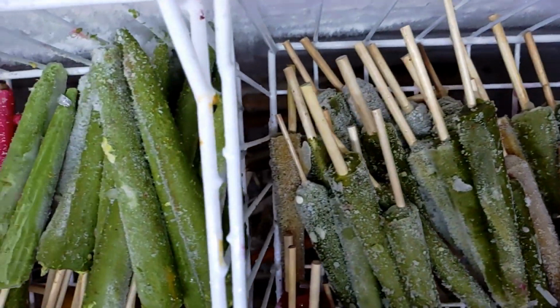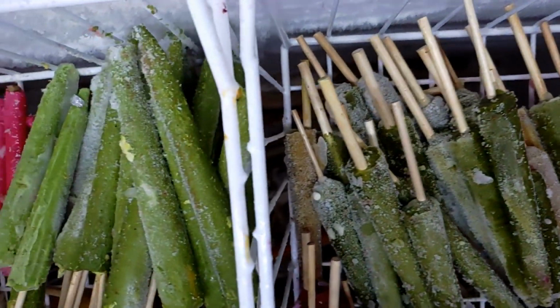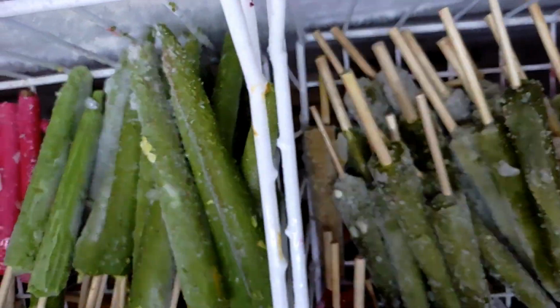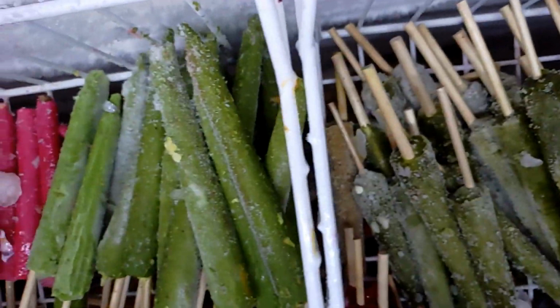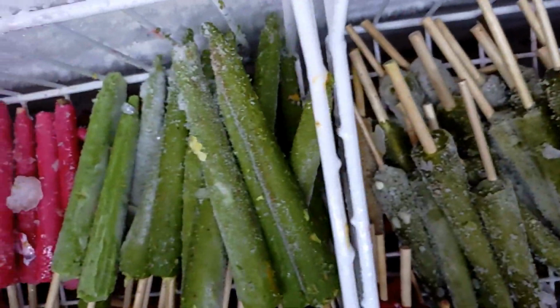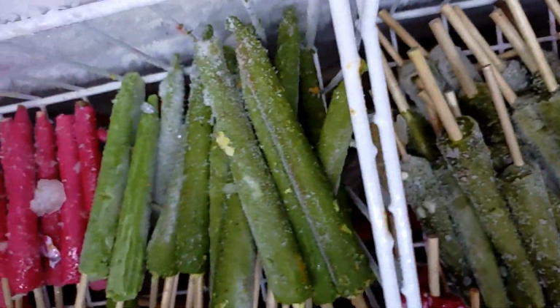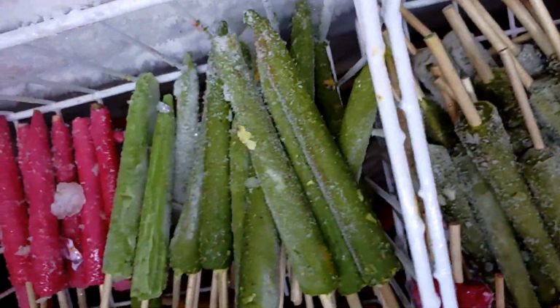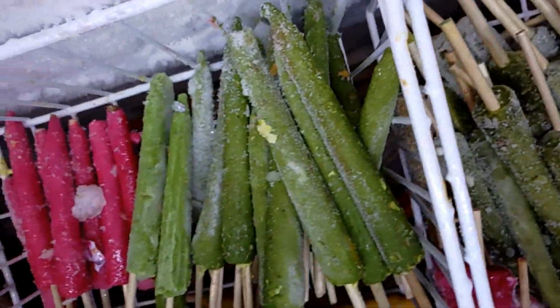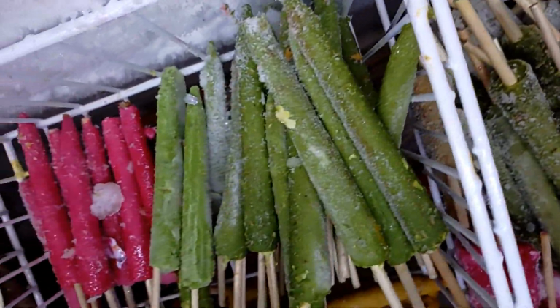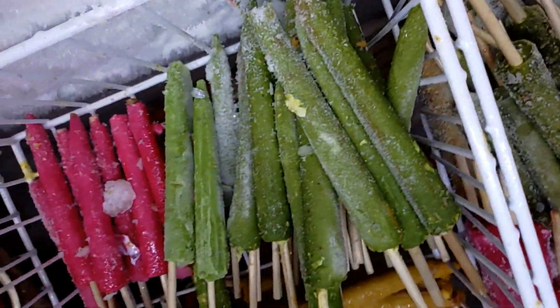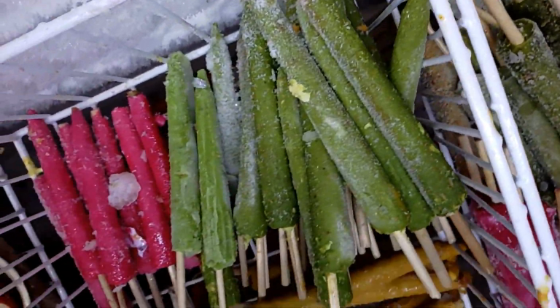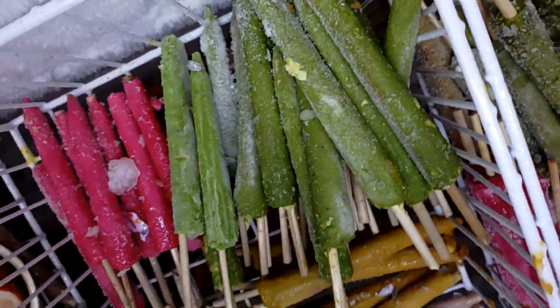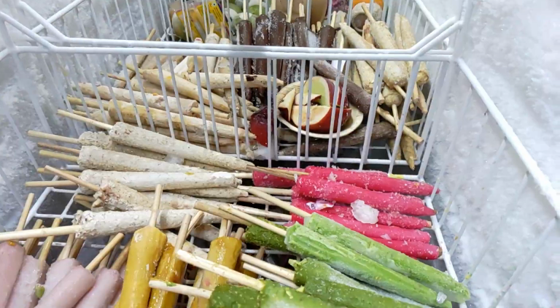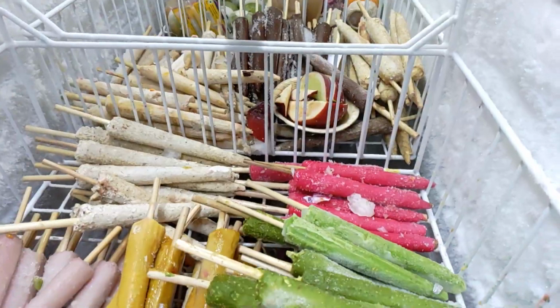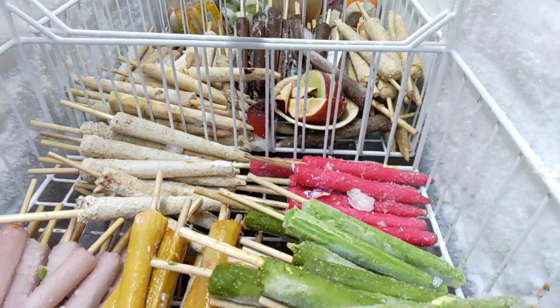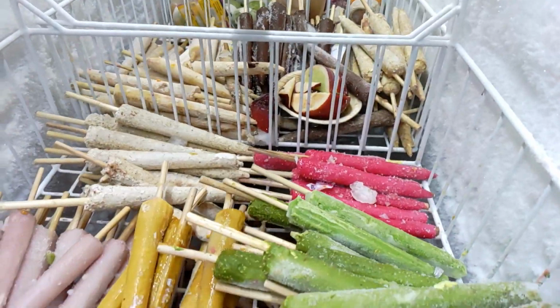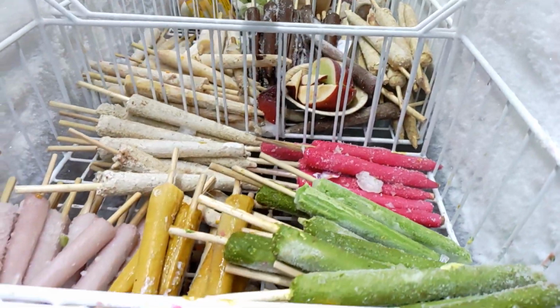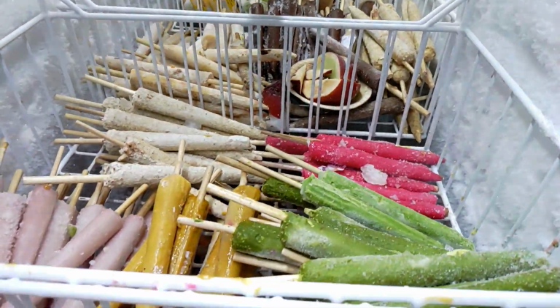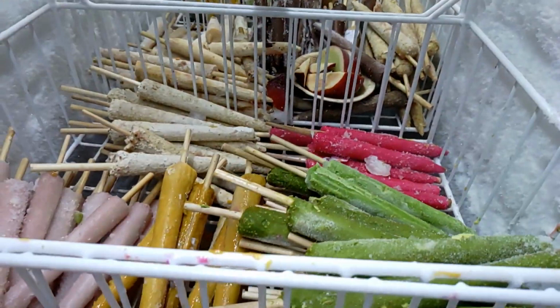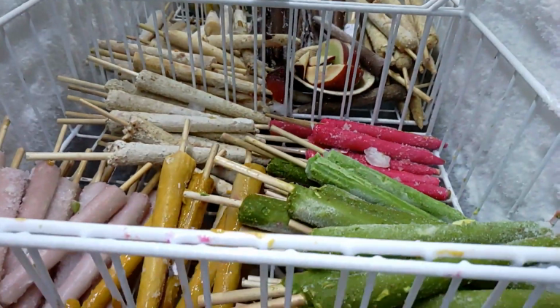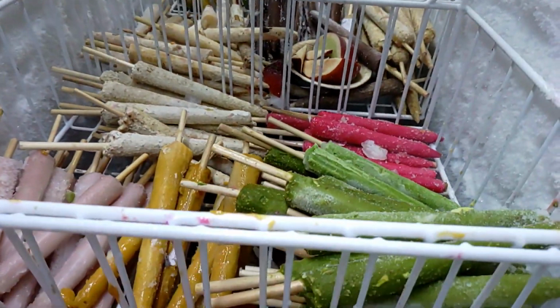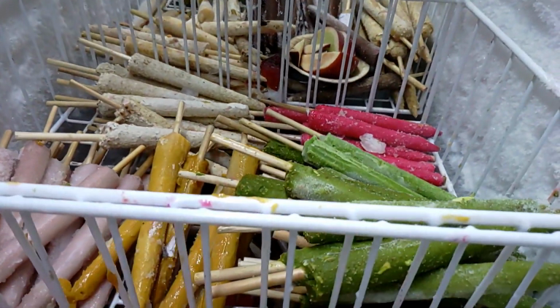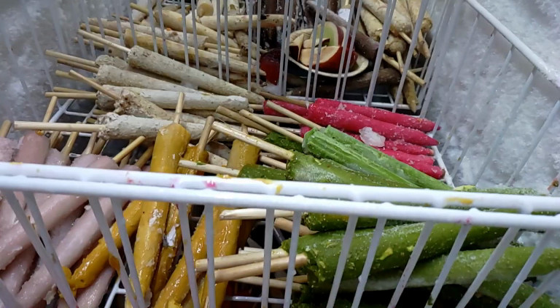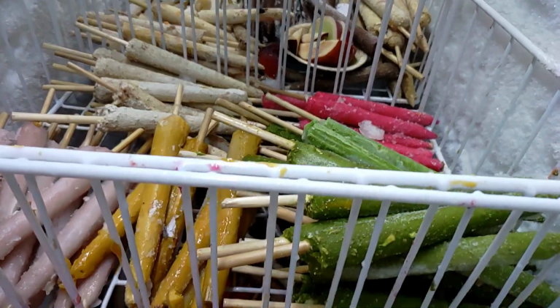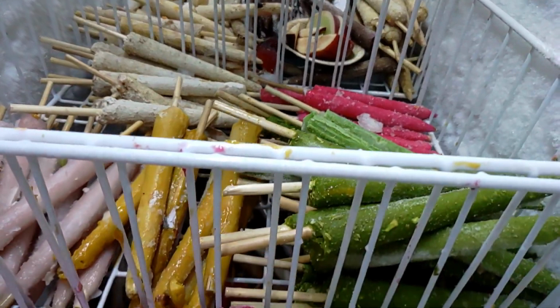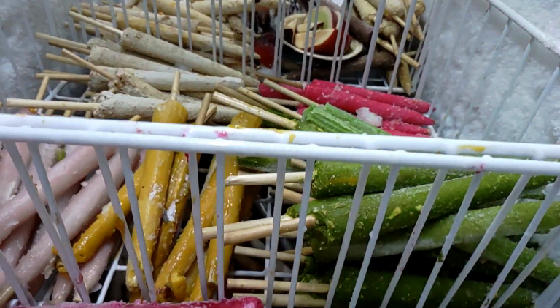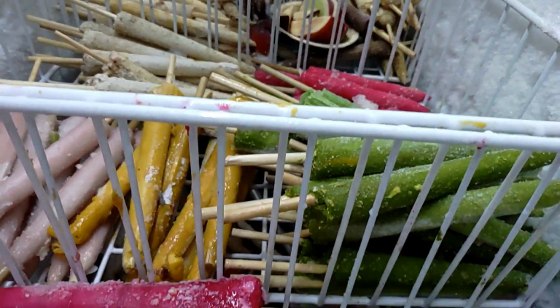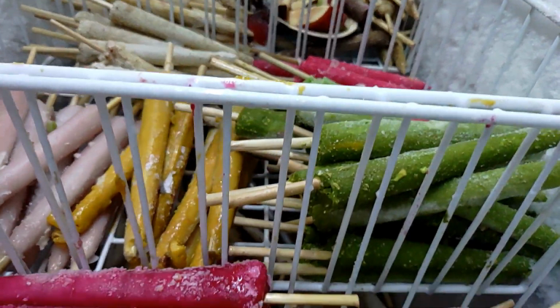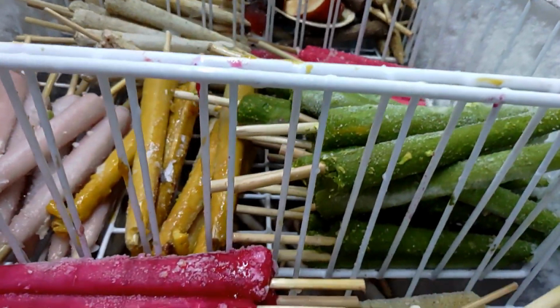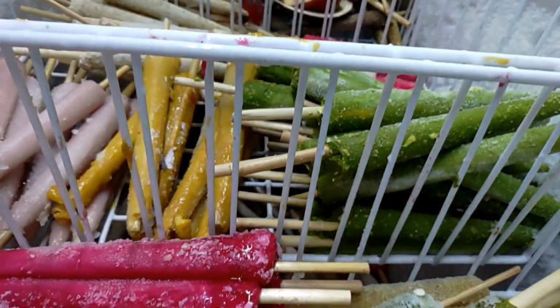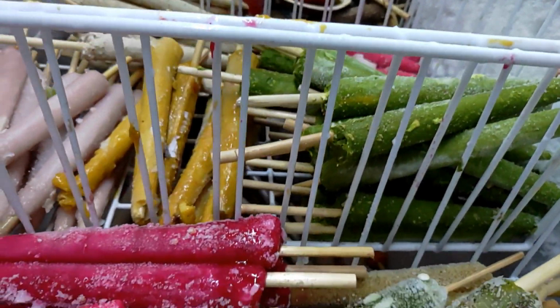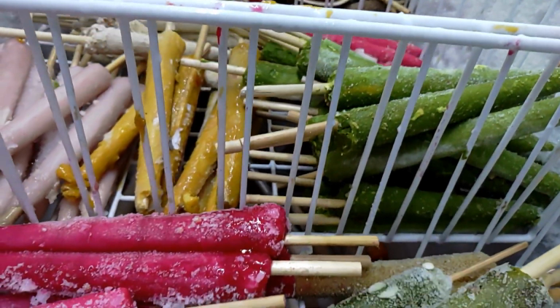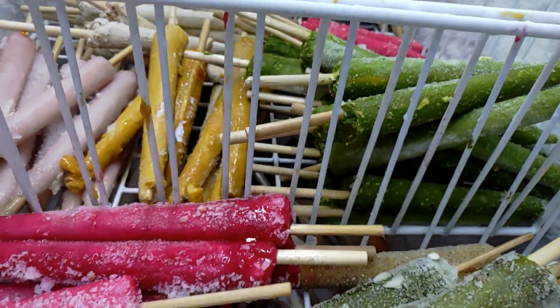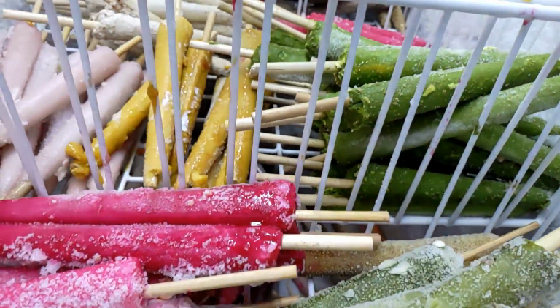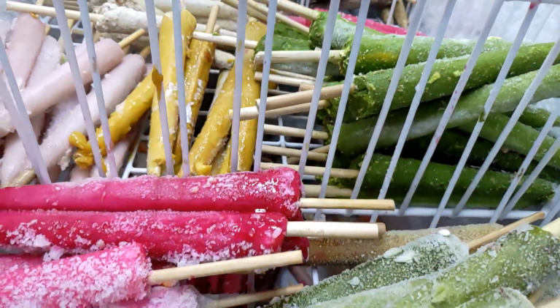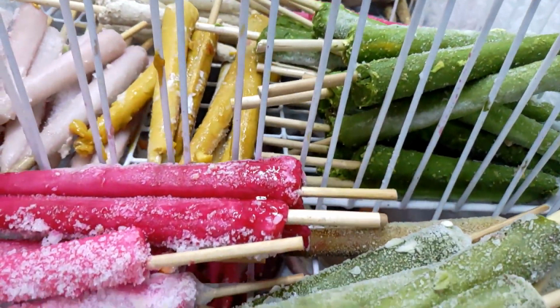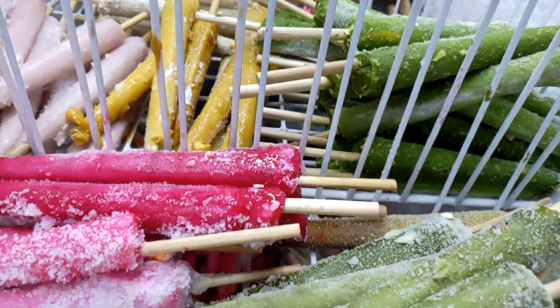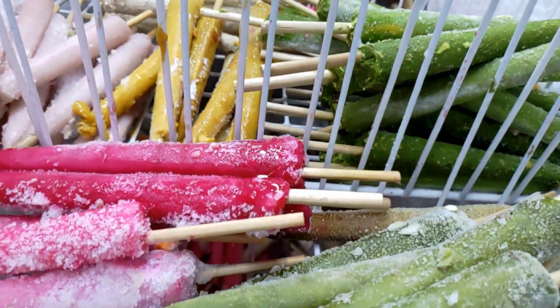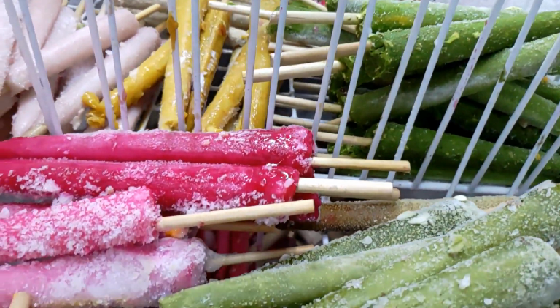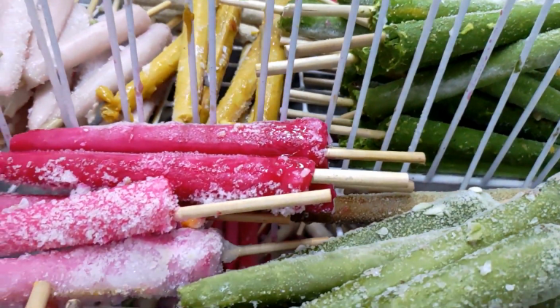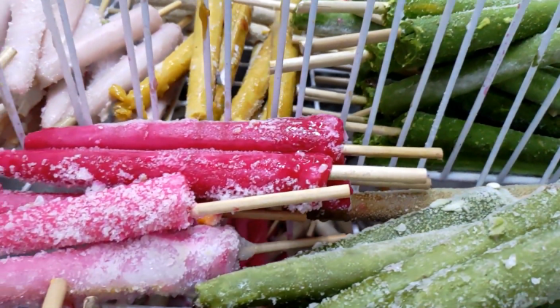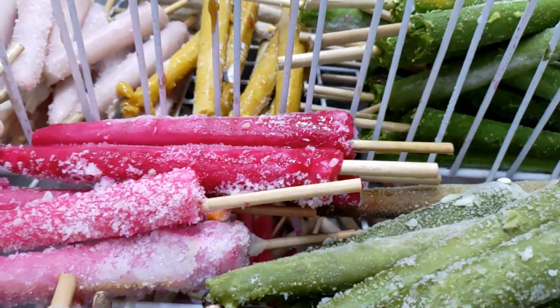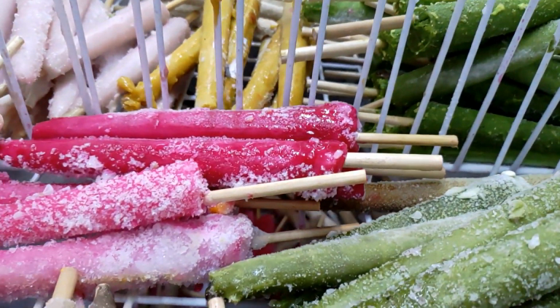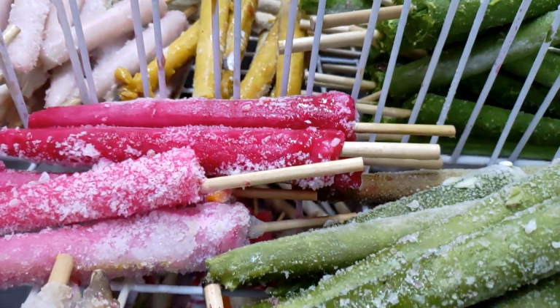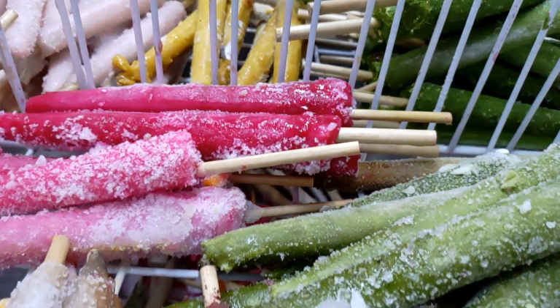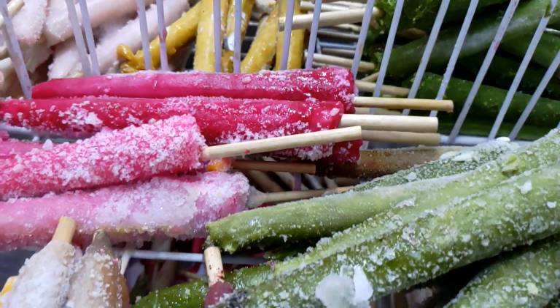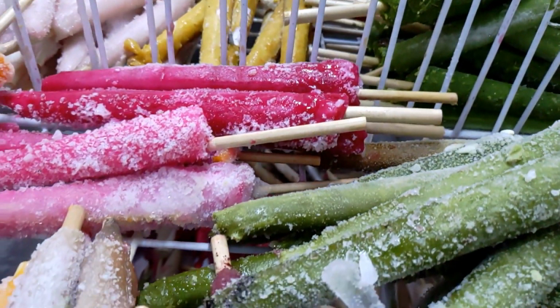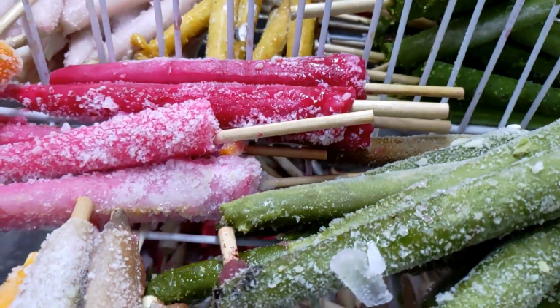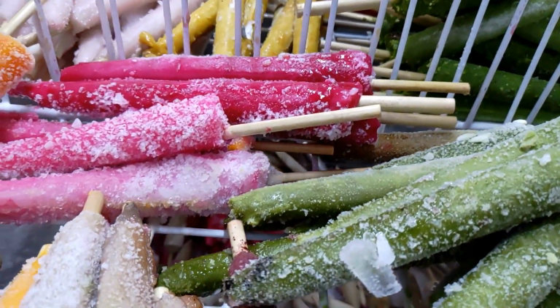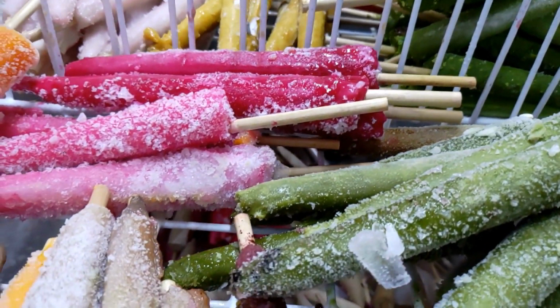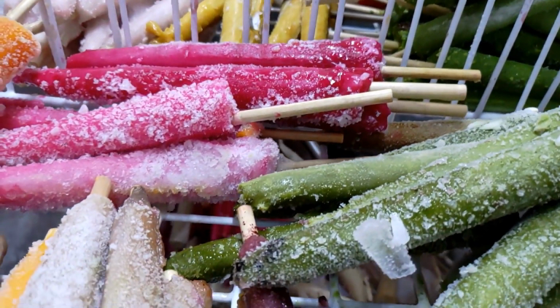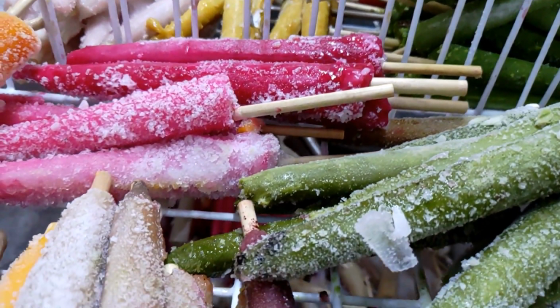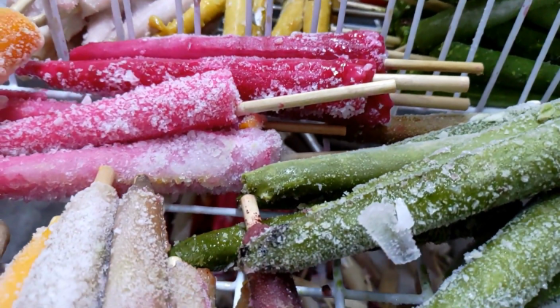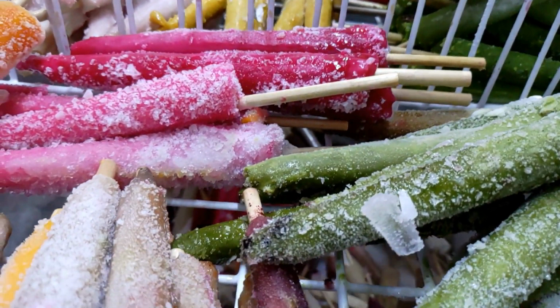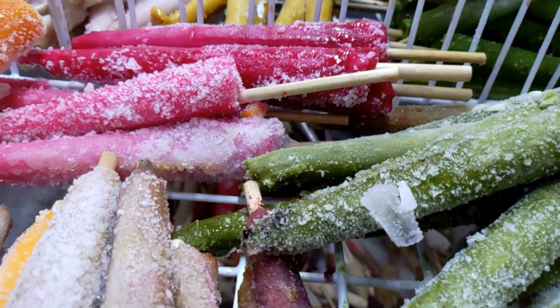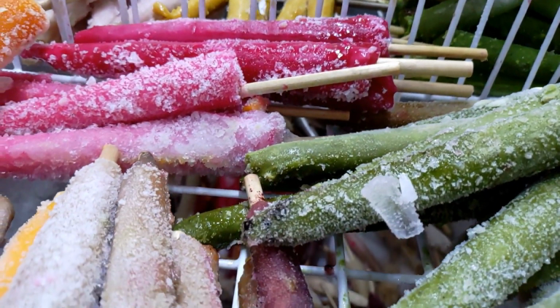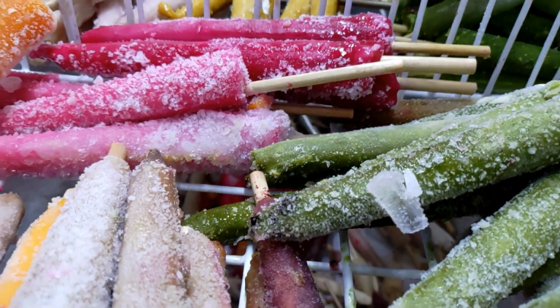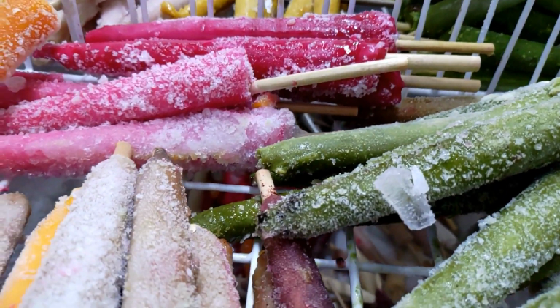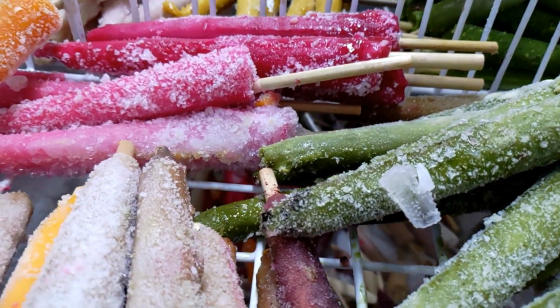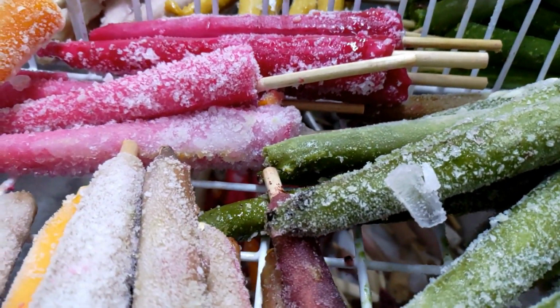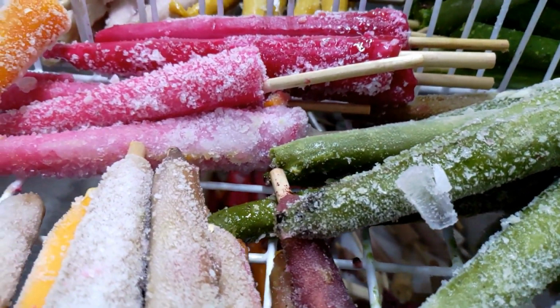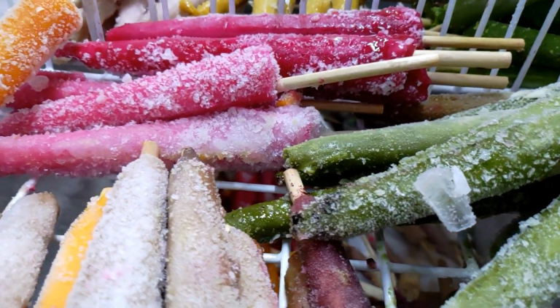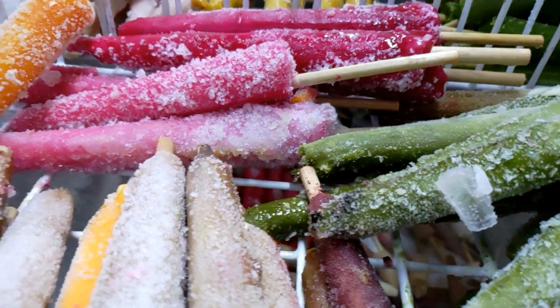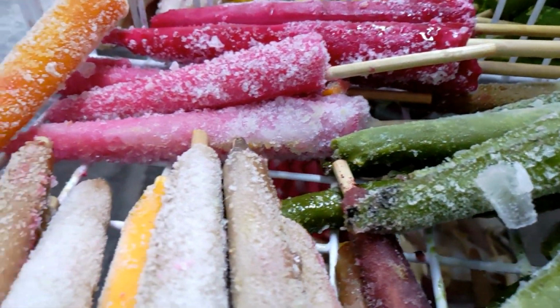Along with this, they also serve normal stick kulfis but with a variety of different flavours.